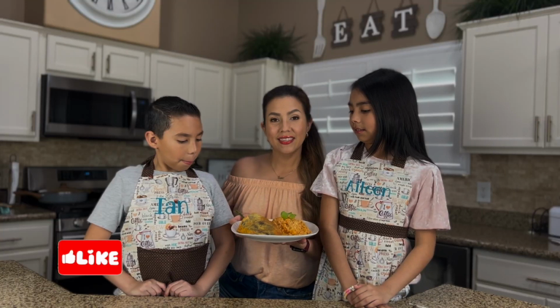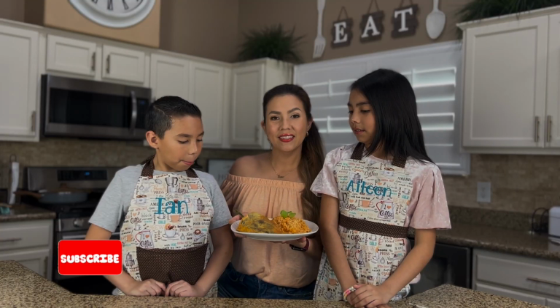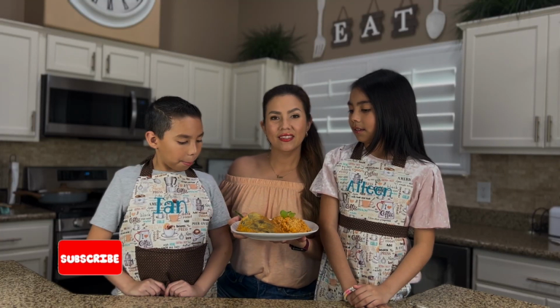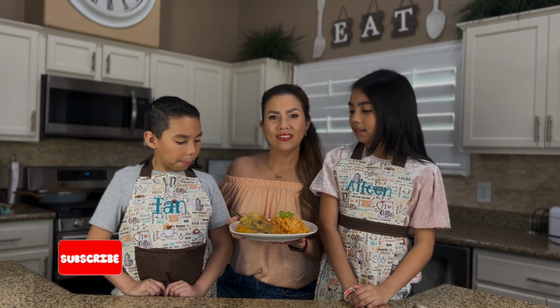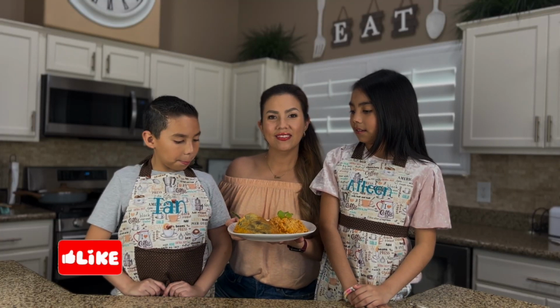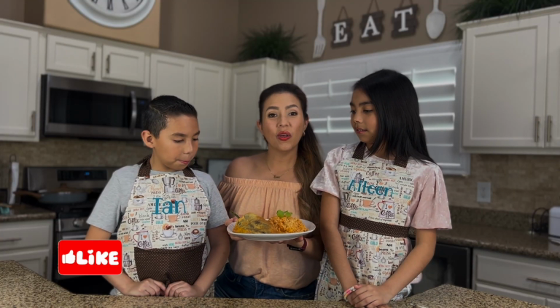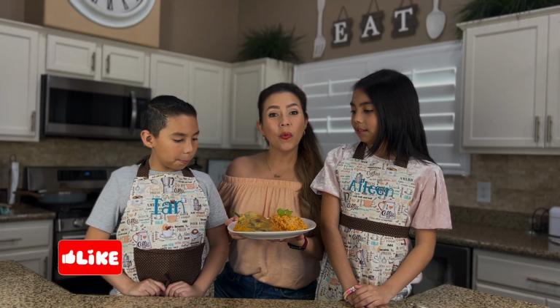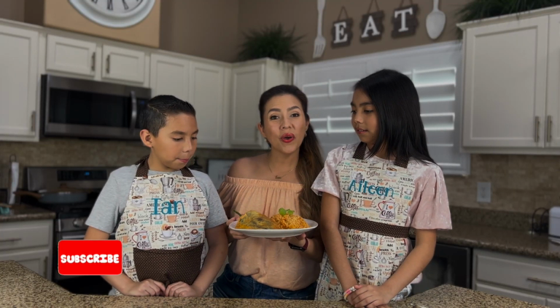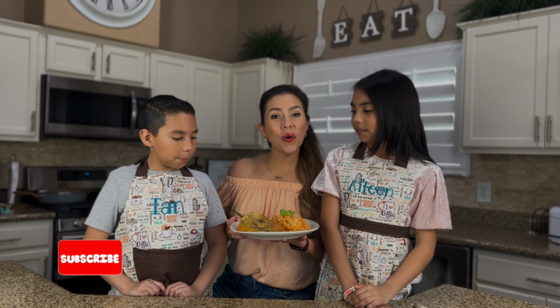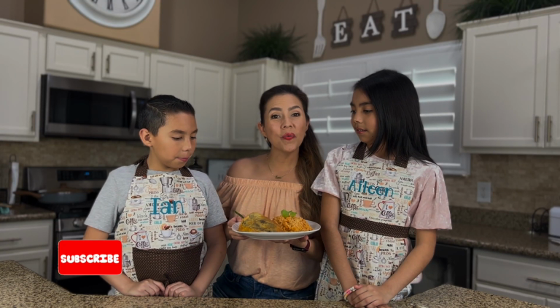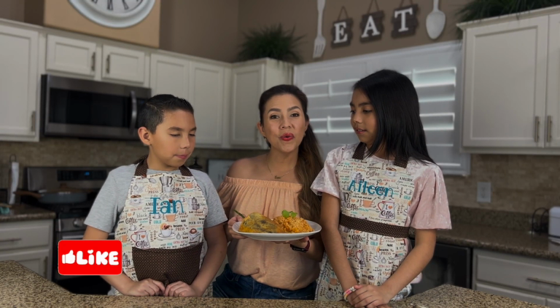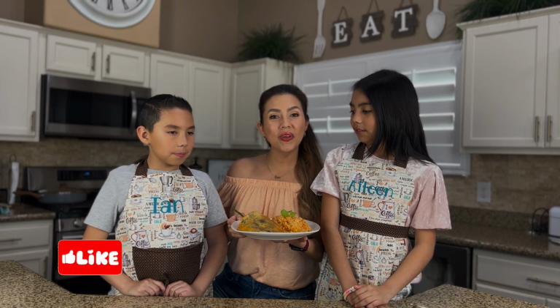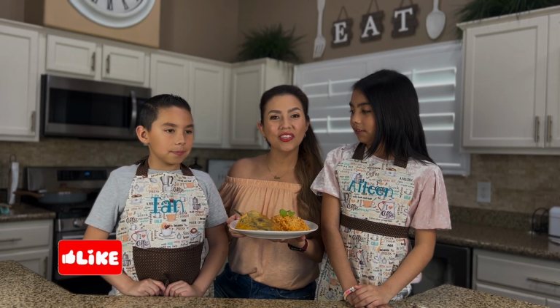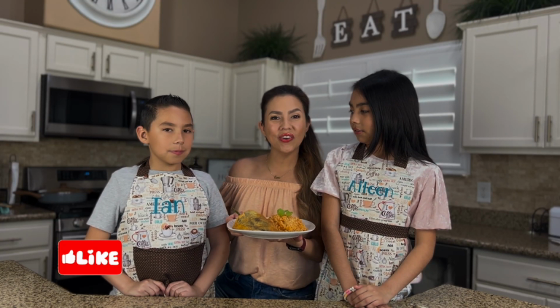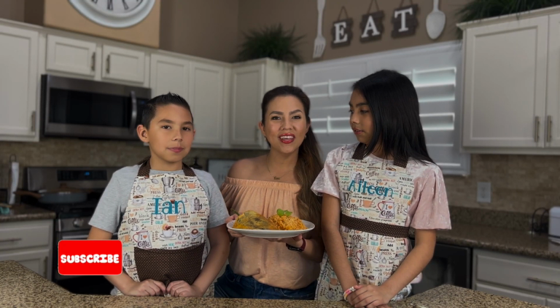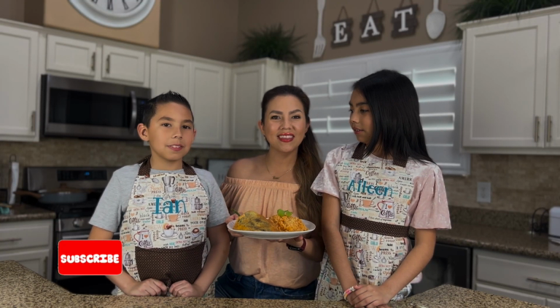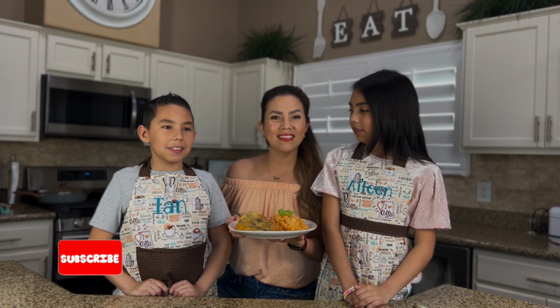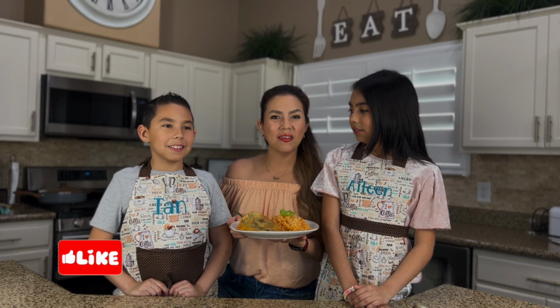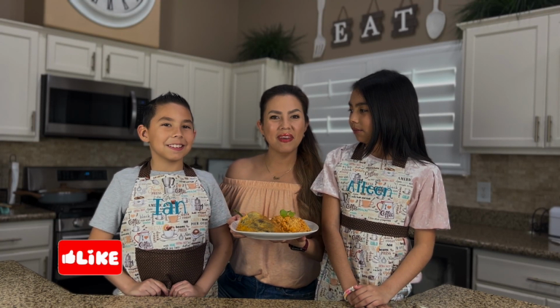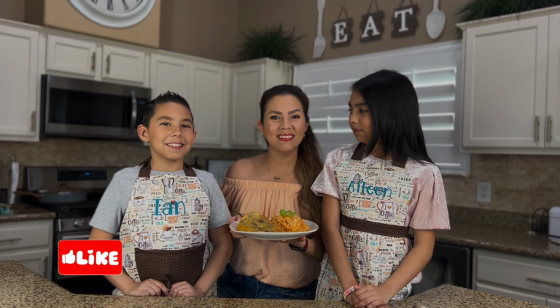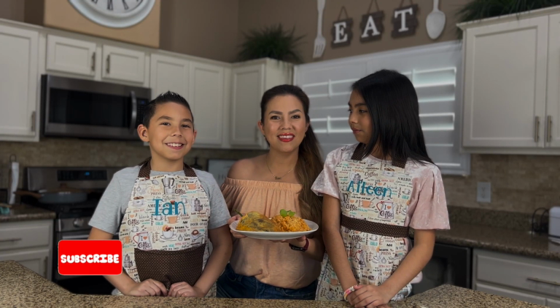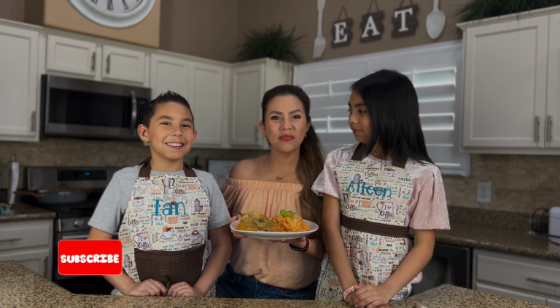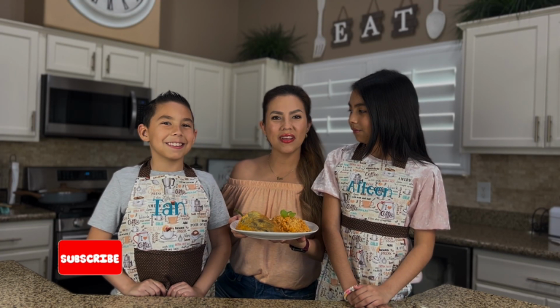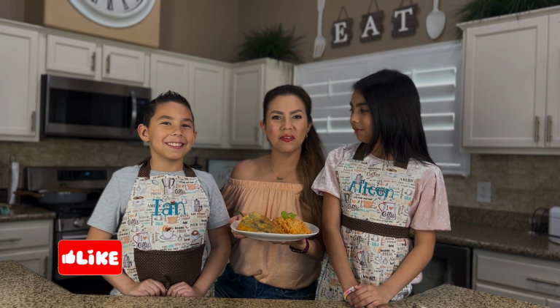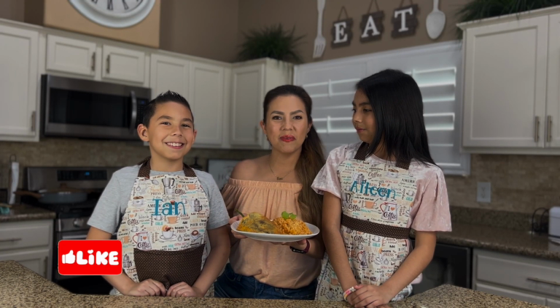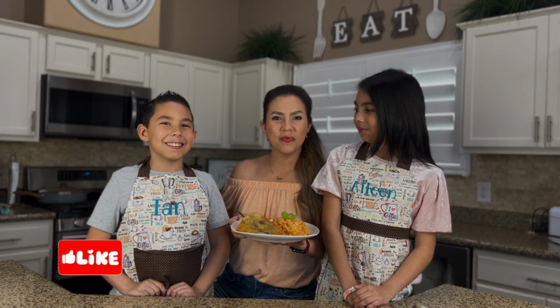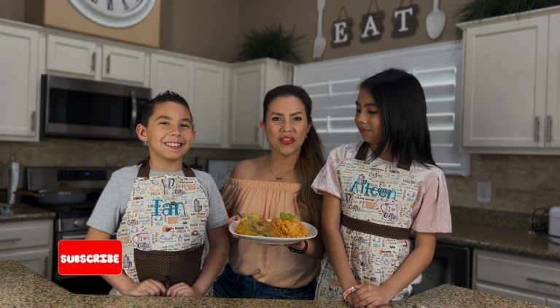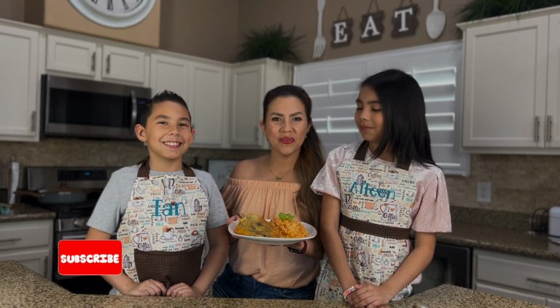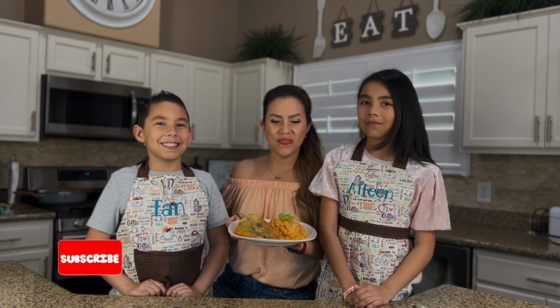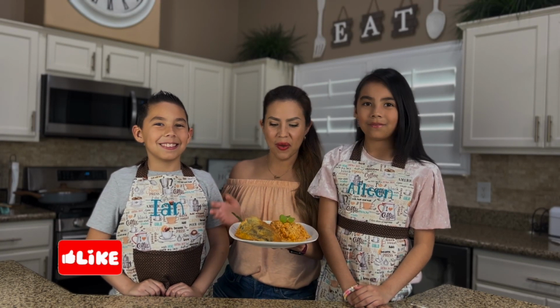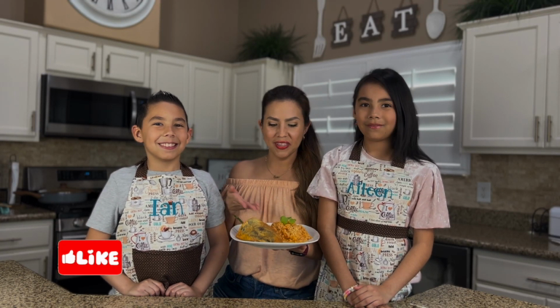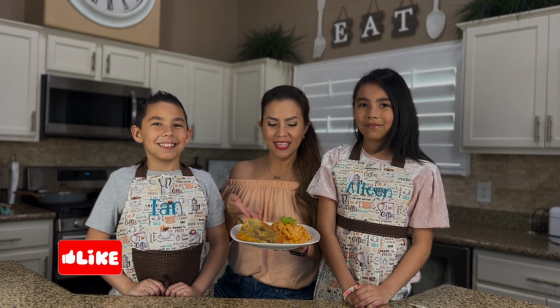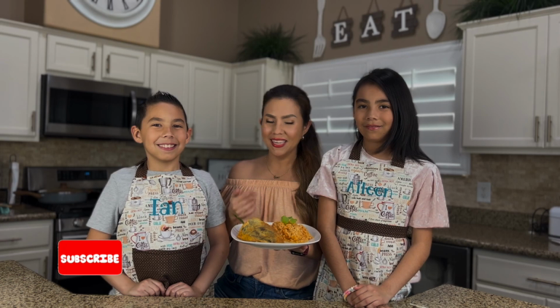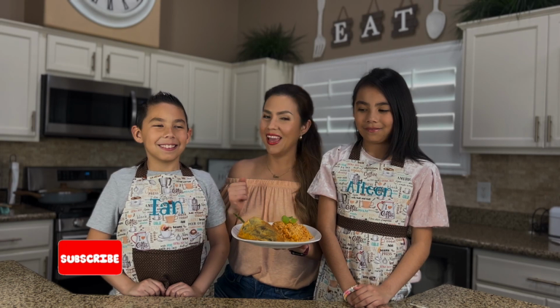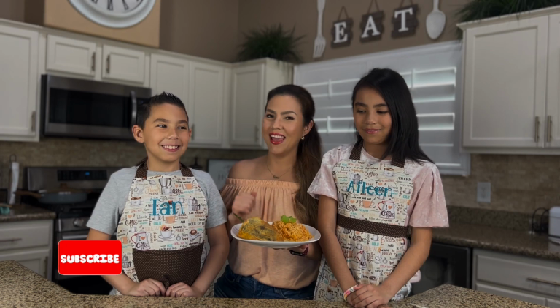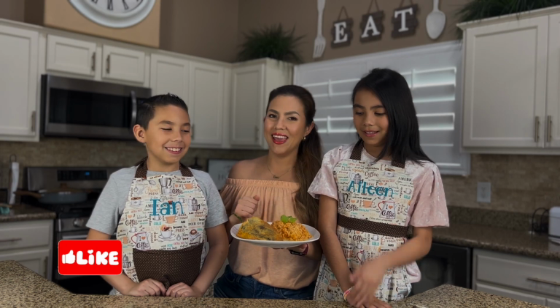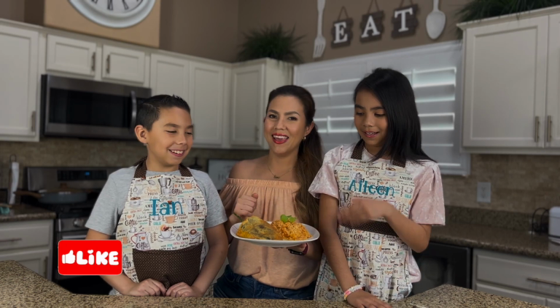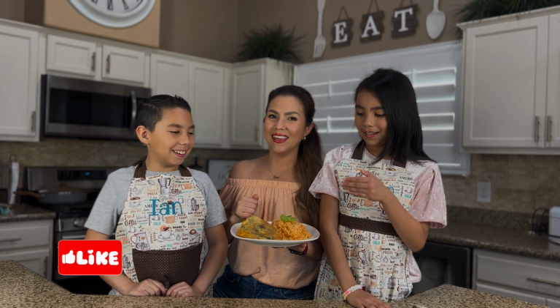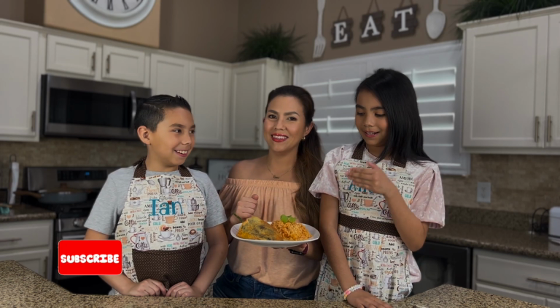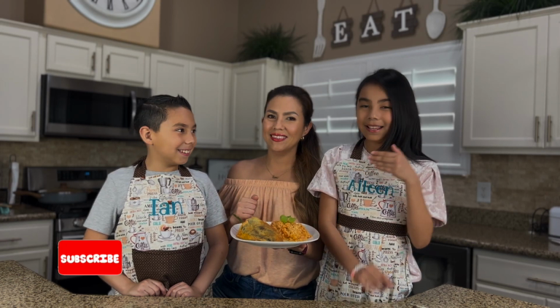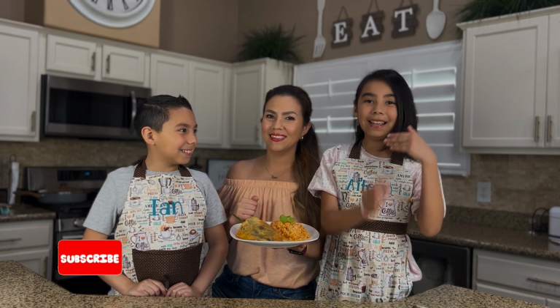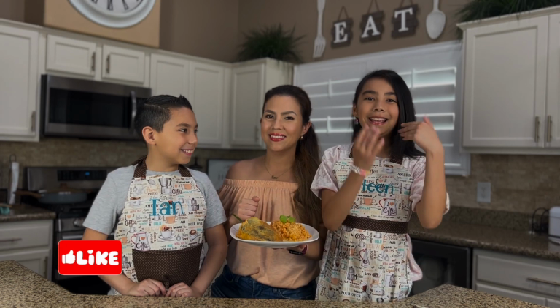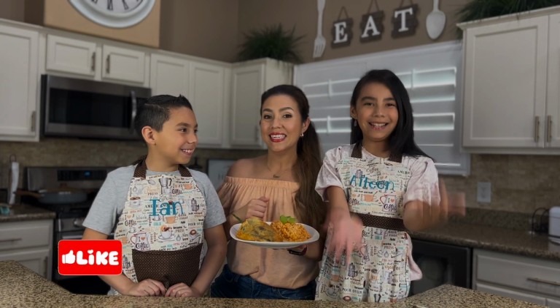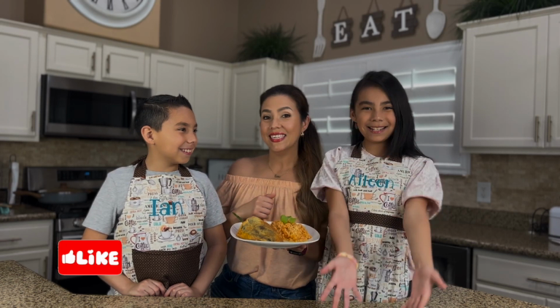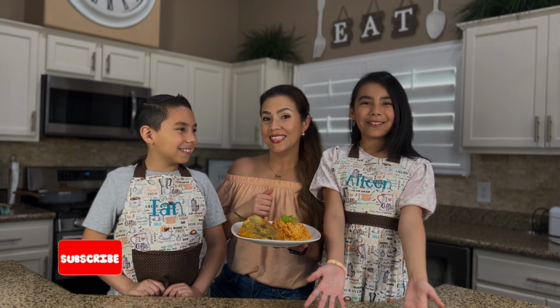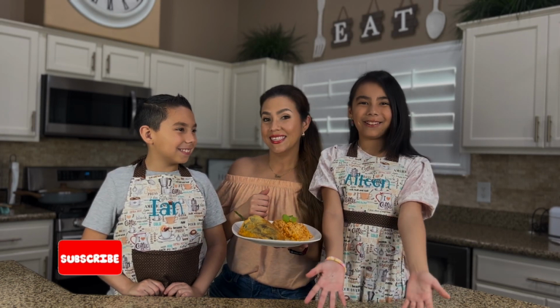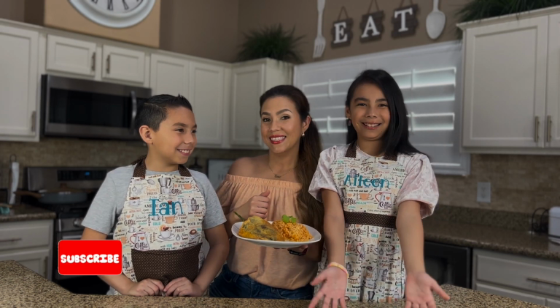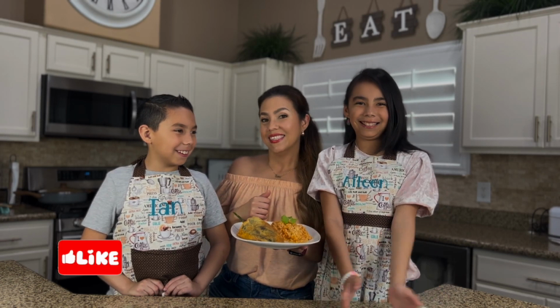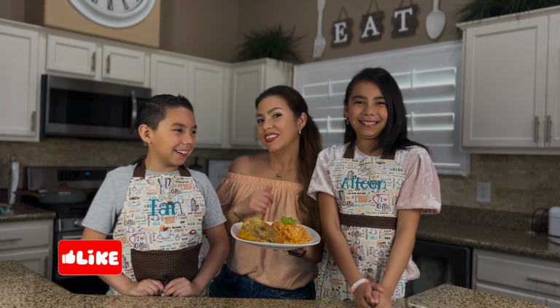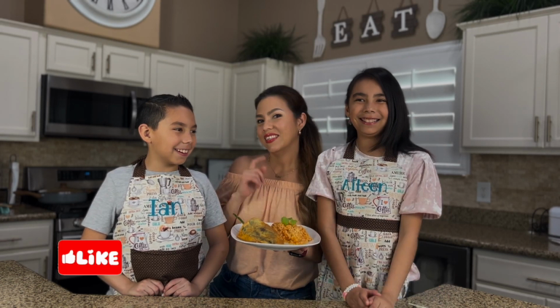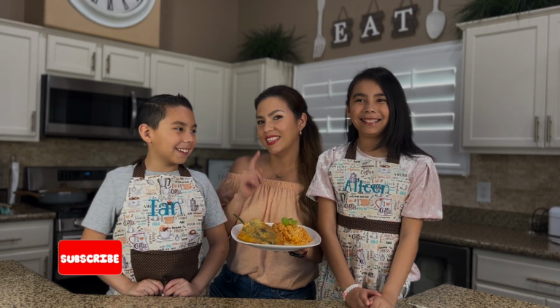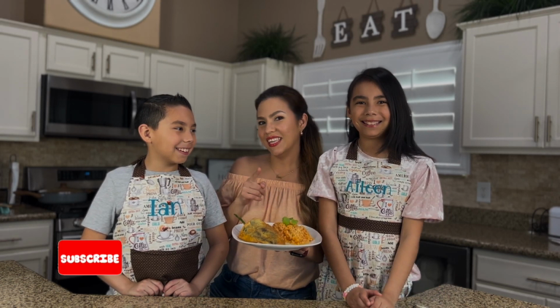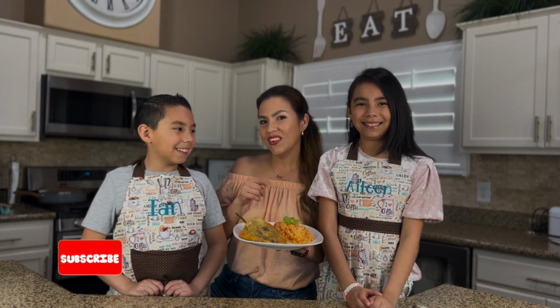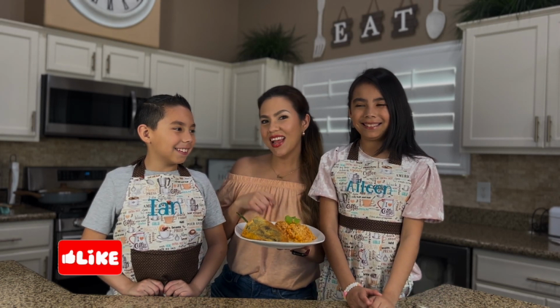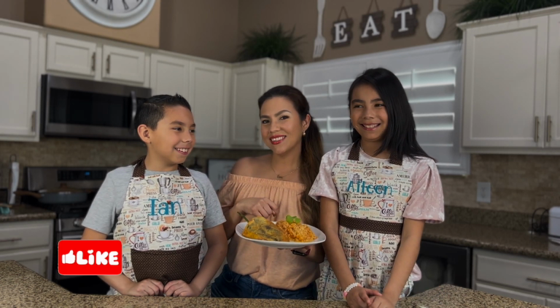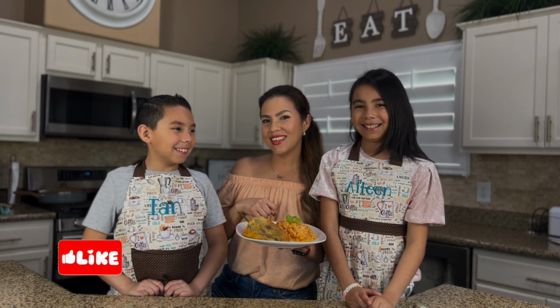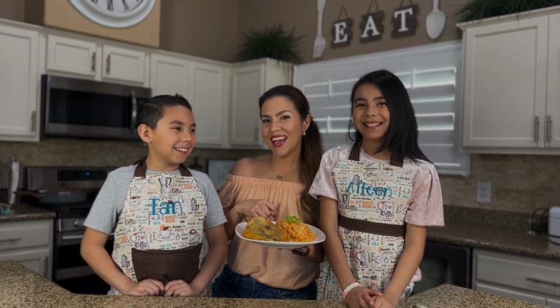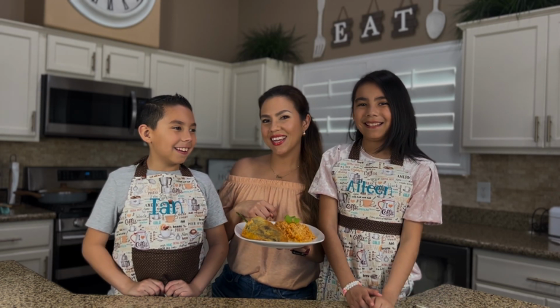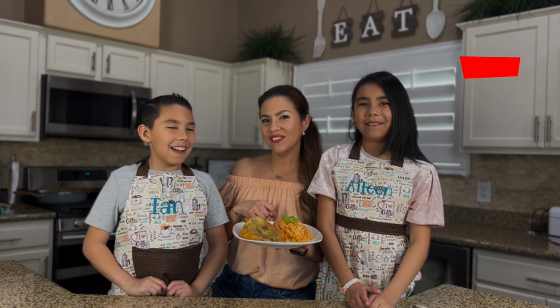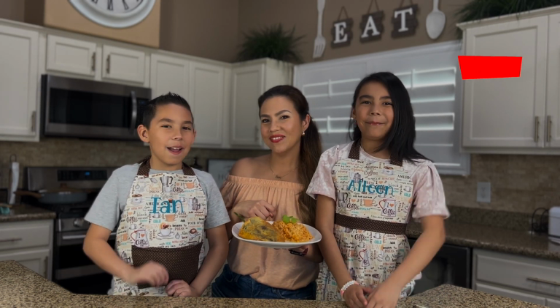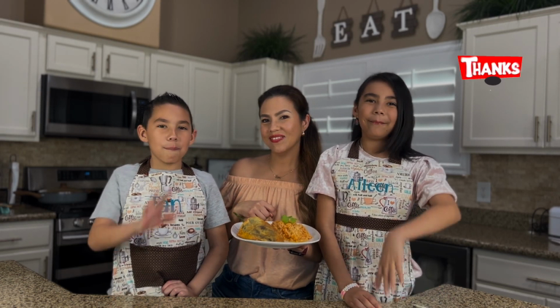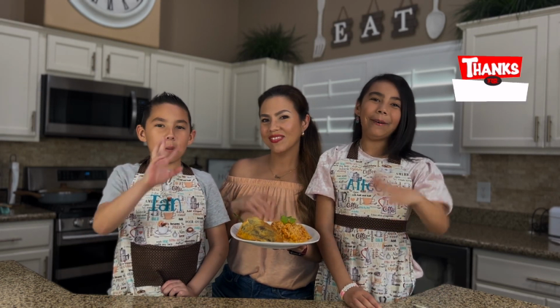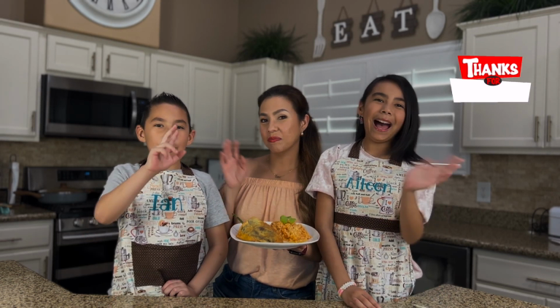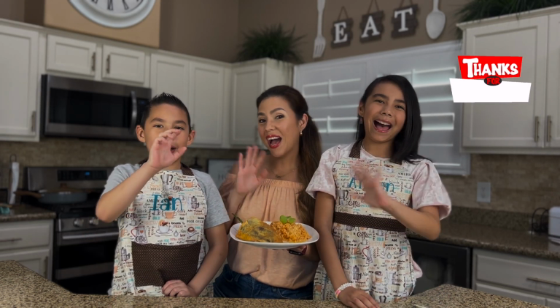We hope you enjoyed this amazing recipe with your family. Enjoy! See you next time. Bye.